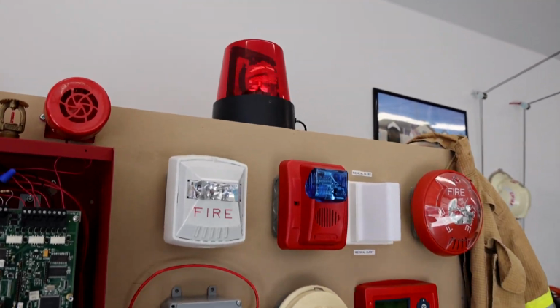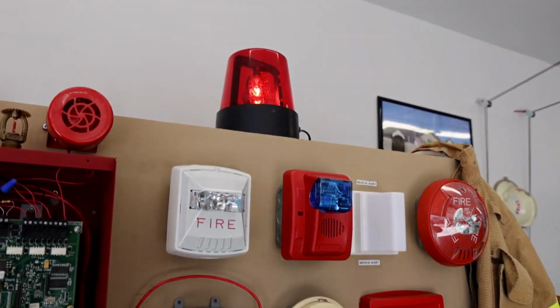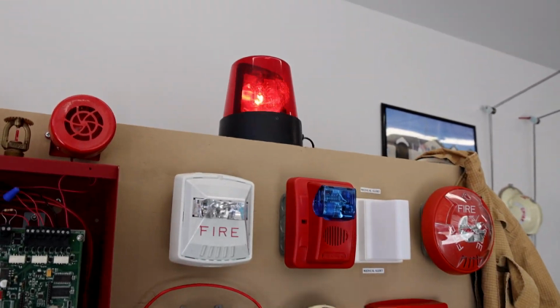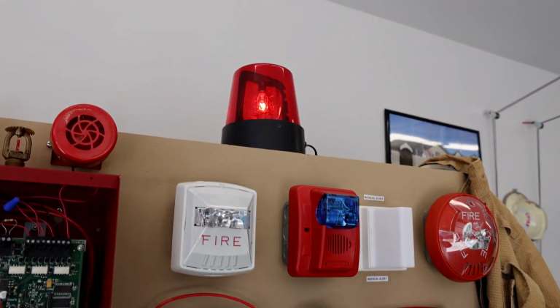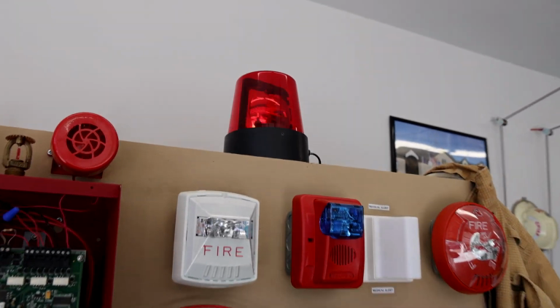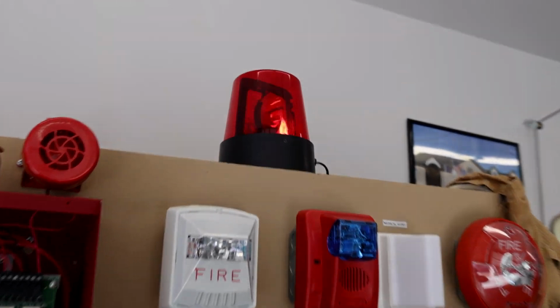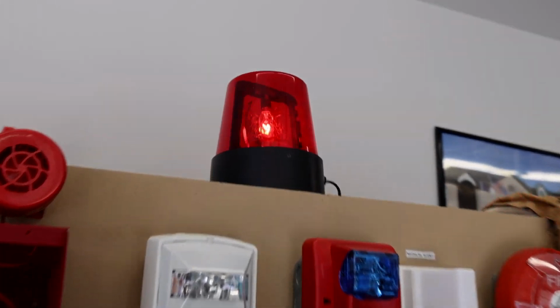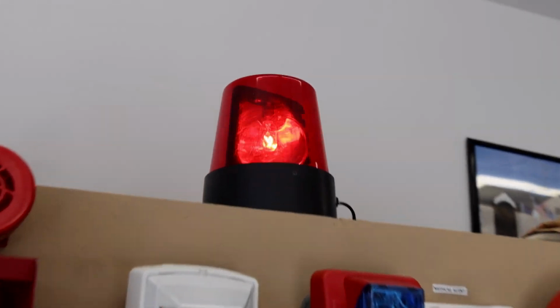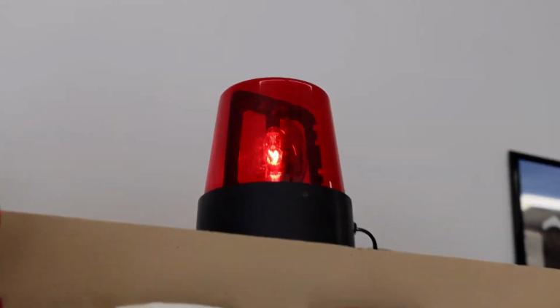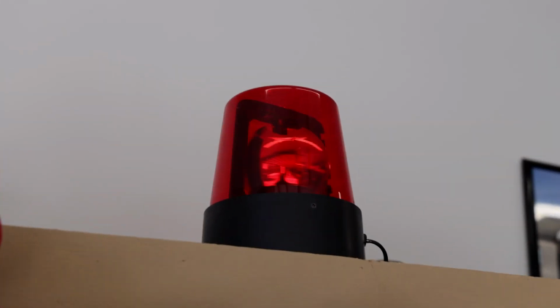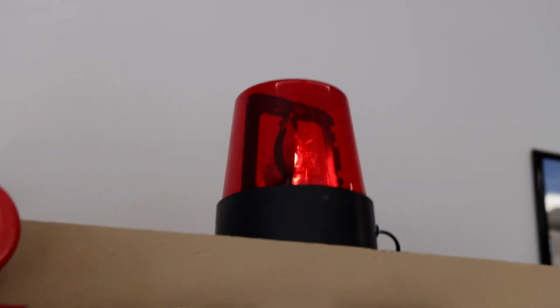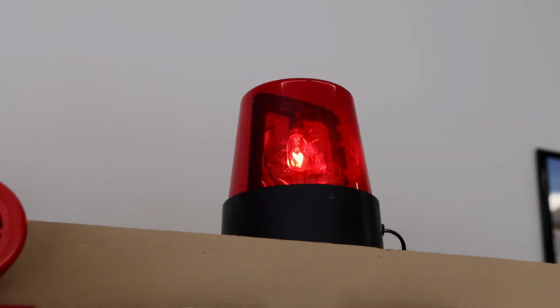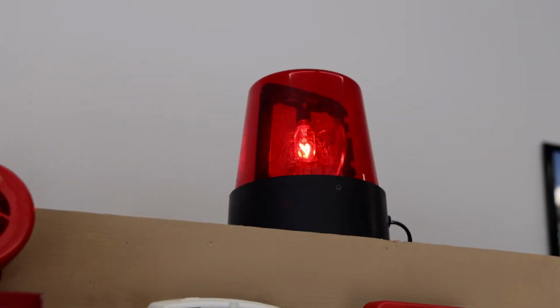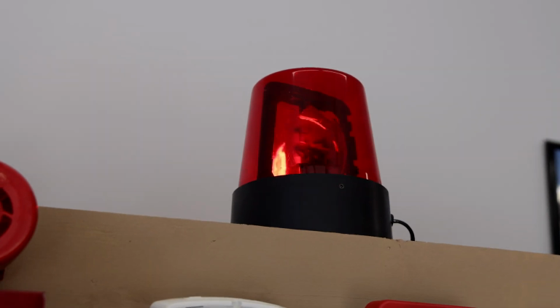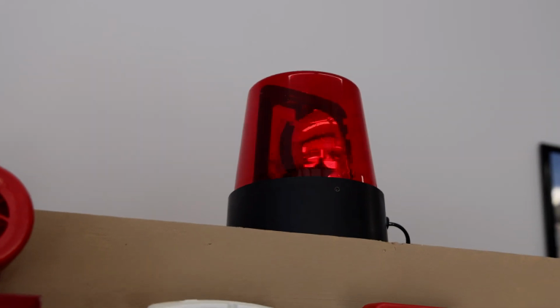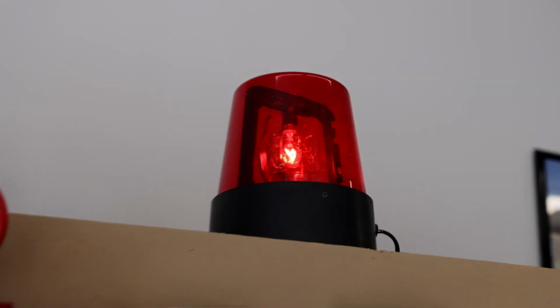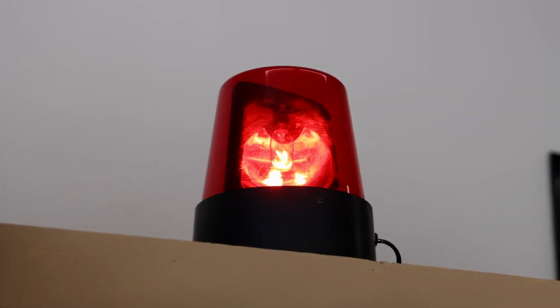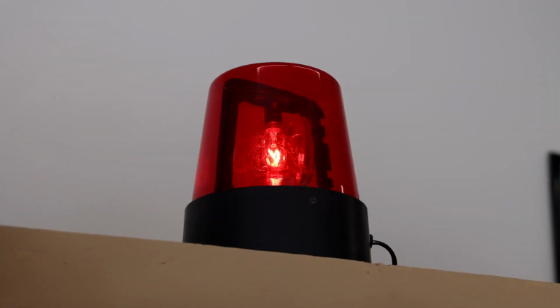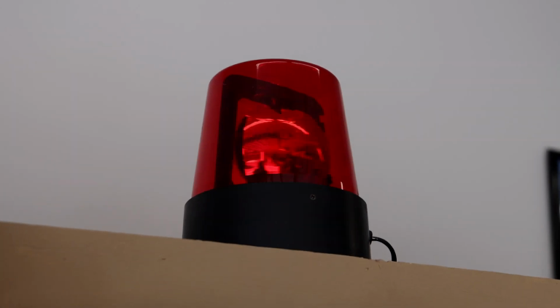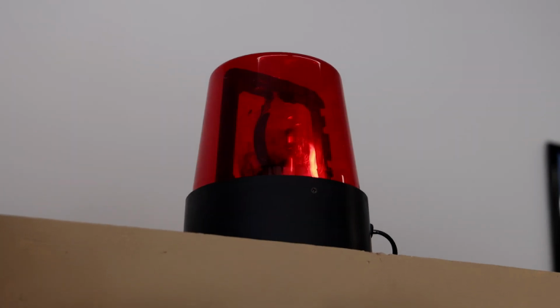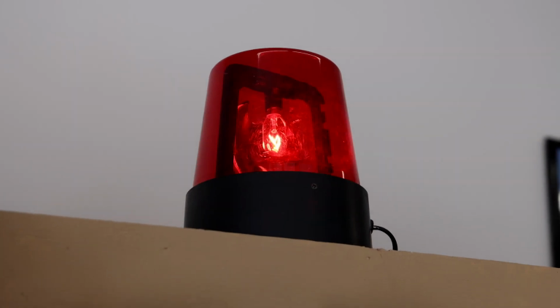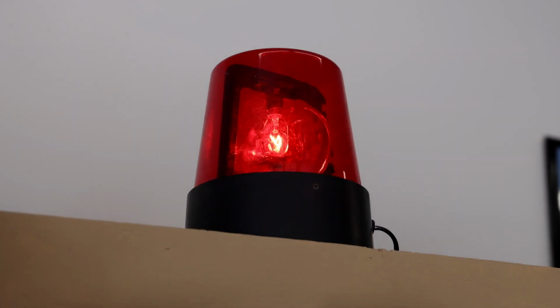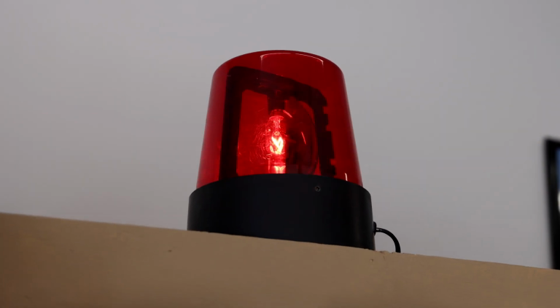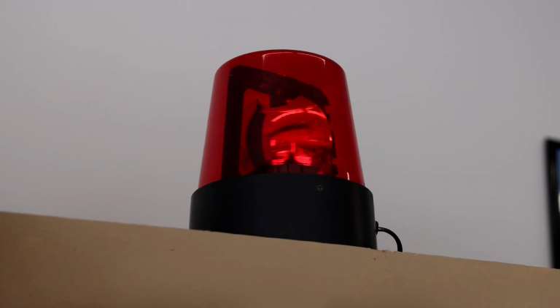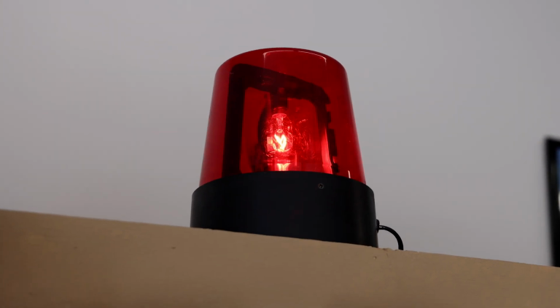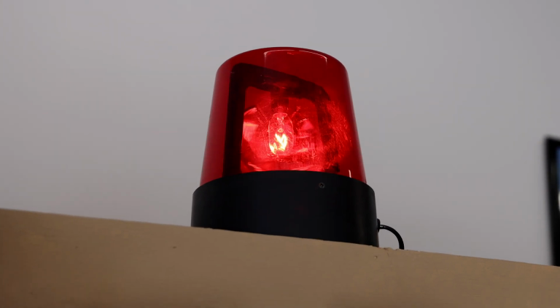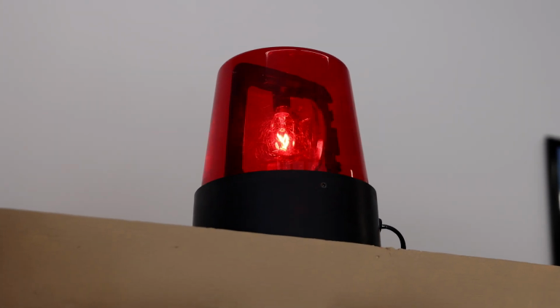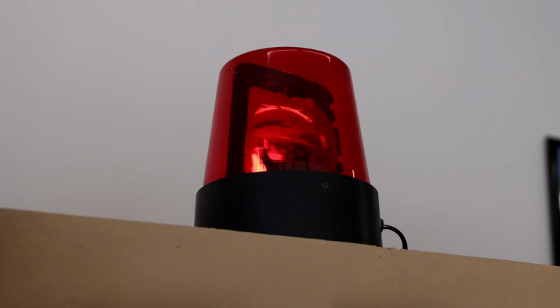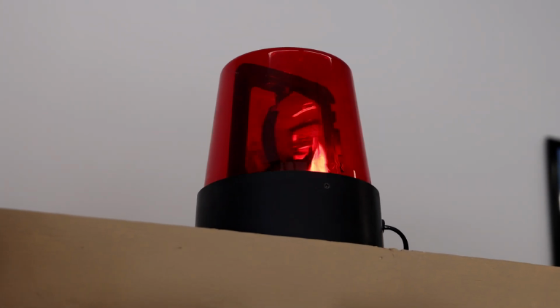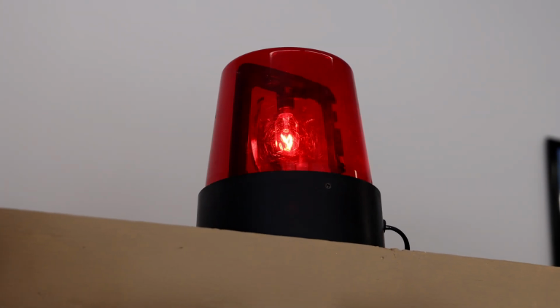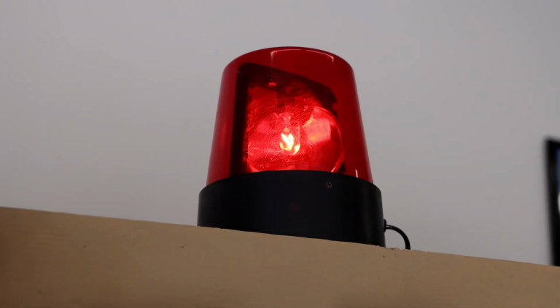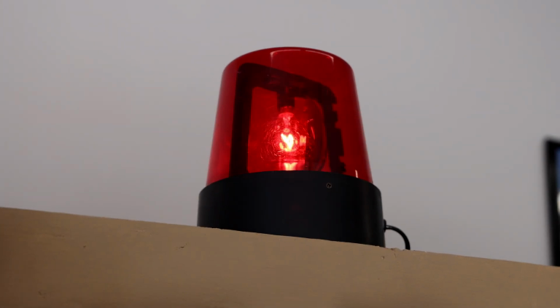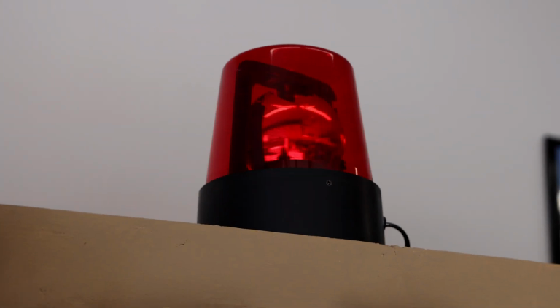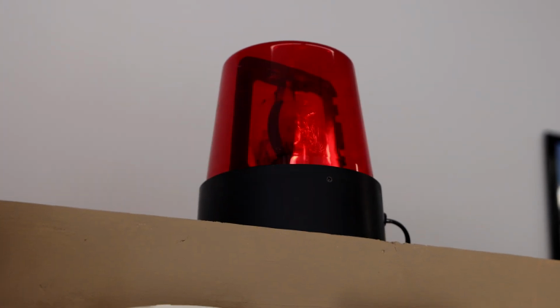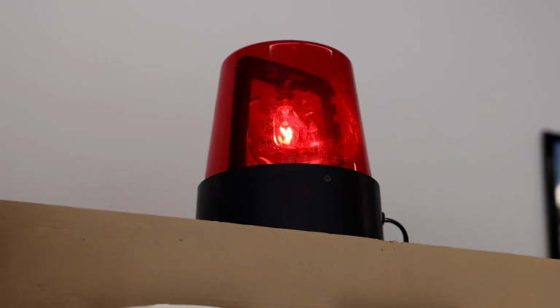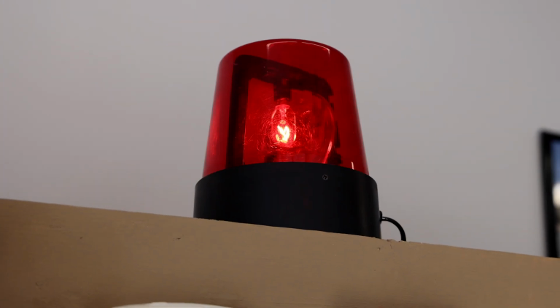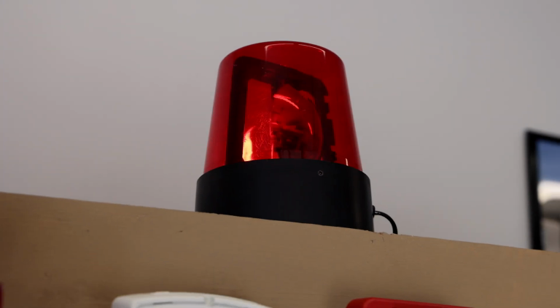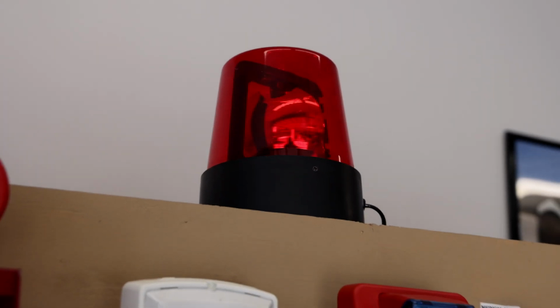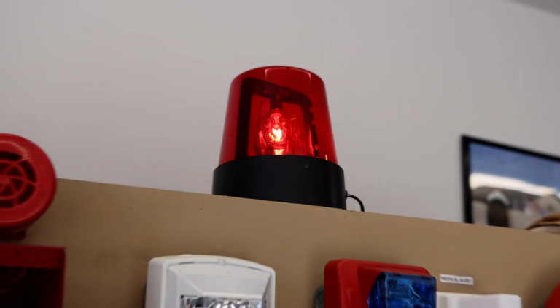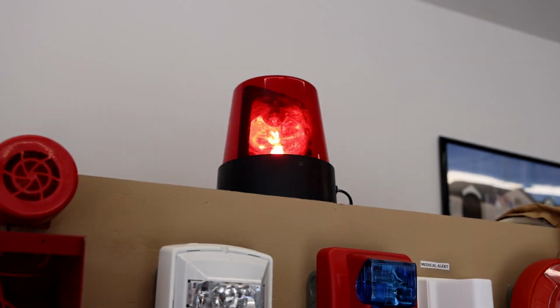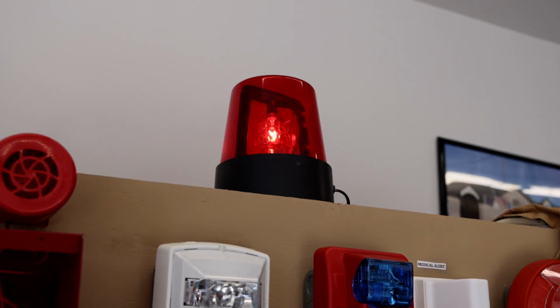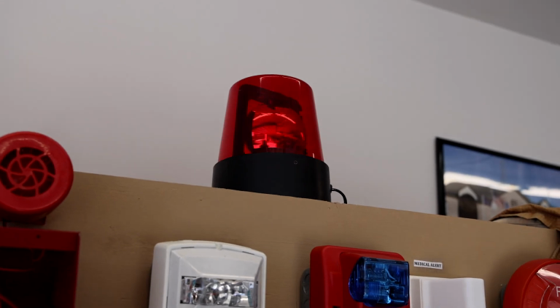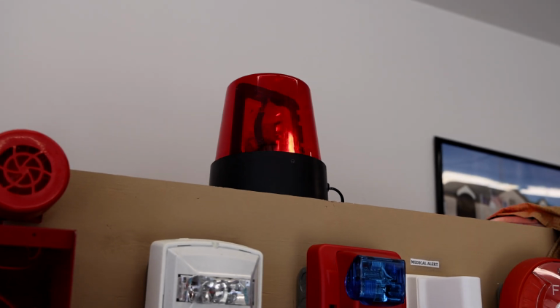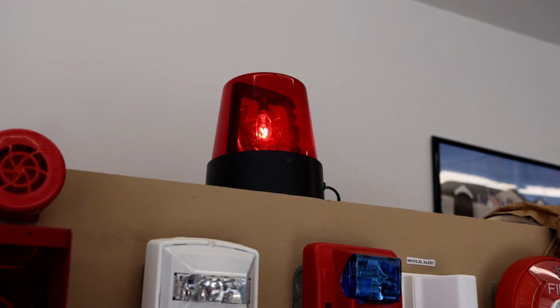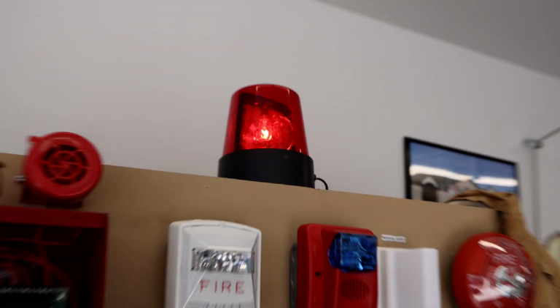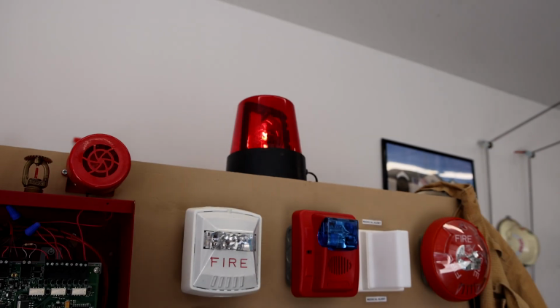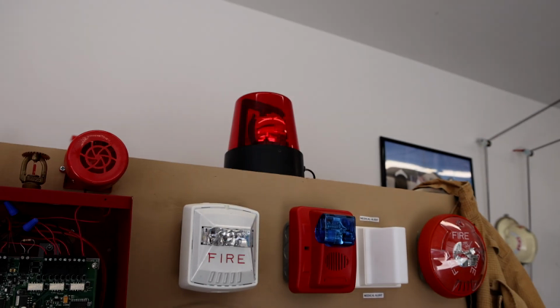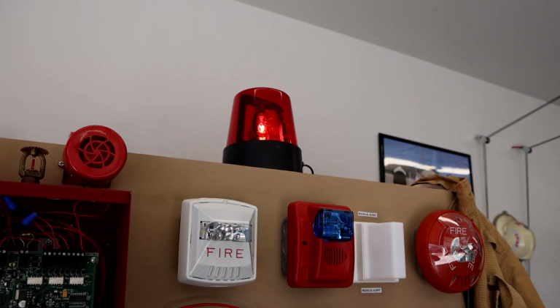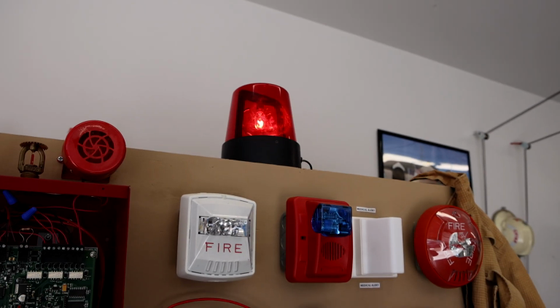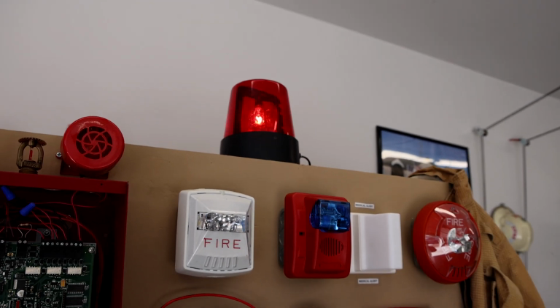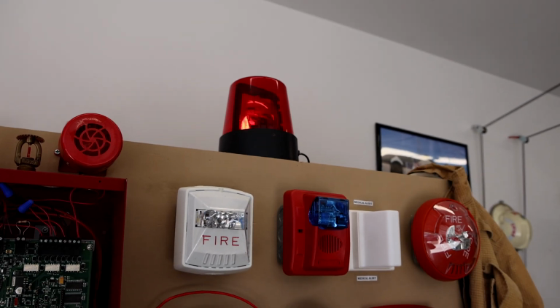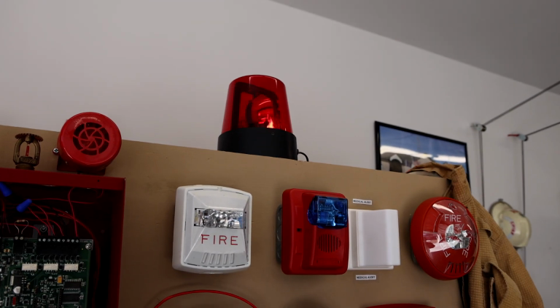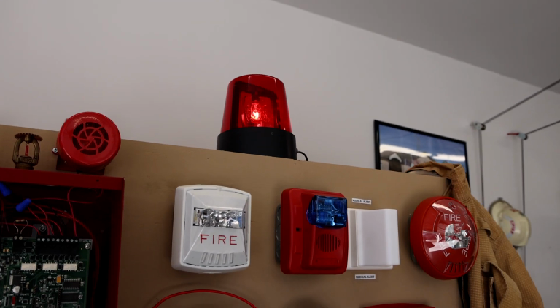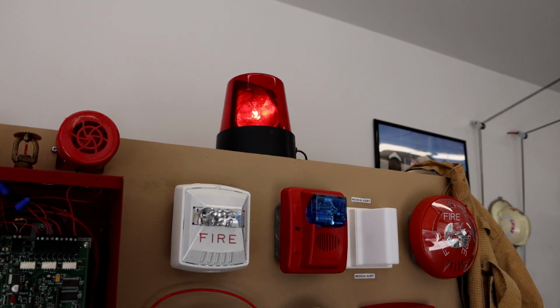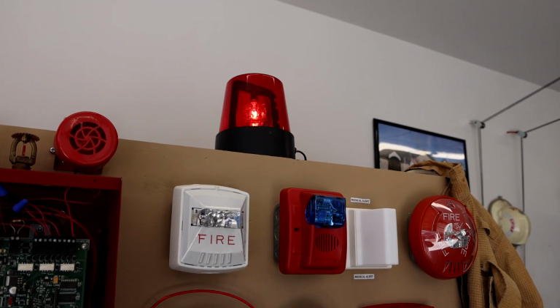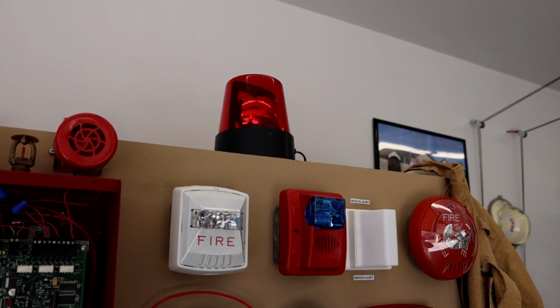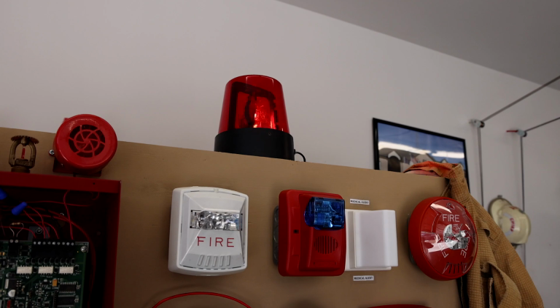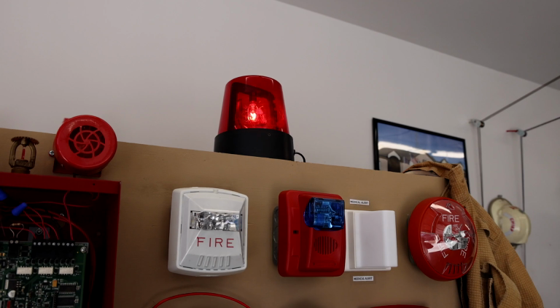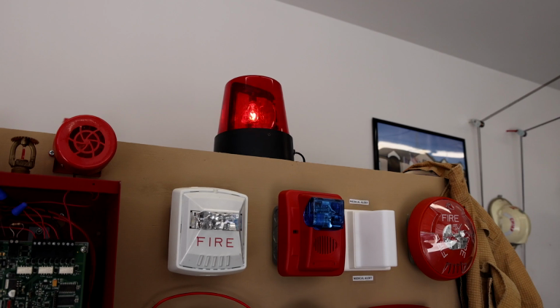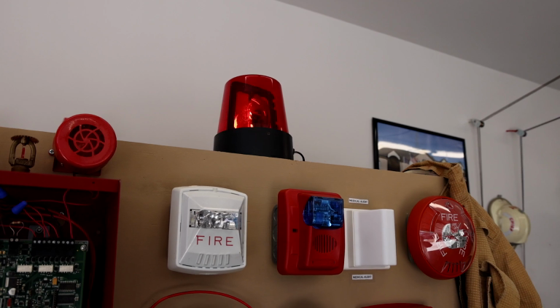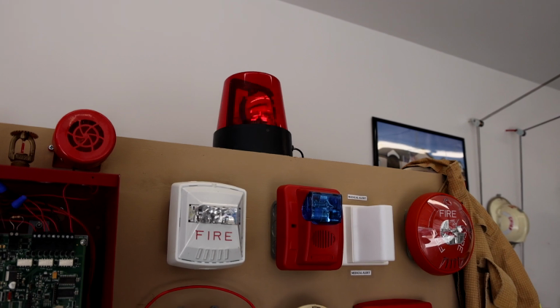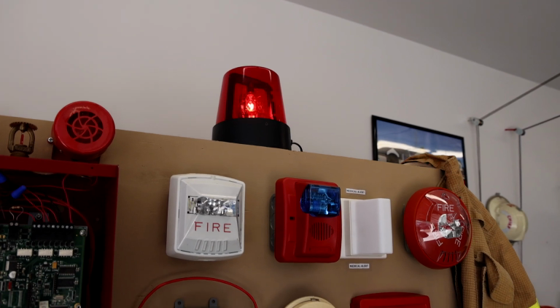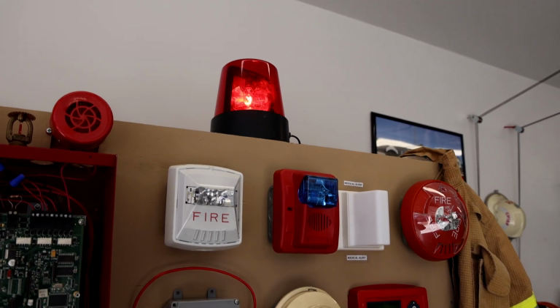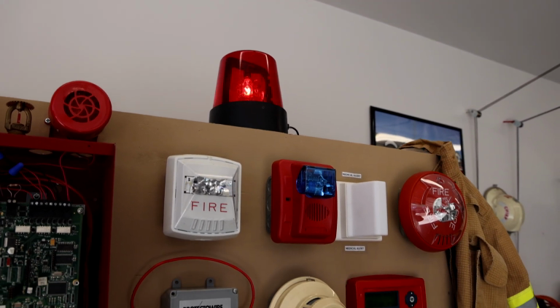Above those alarms, wired into a relay, I have this red beacon. I figured I'd put that up and it'd be kind of cool to add to the system.